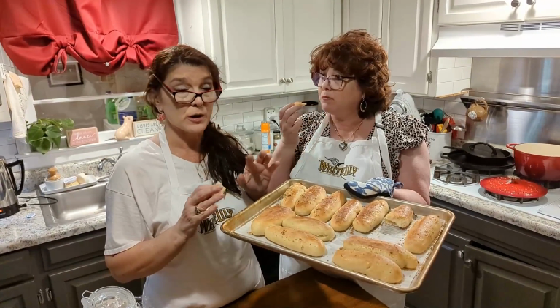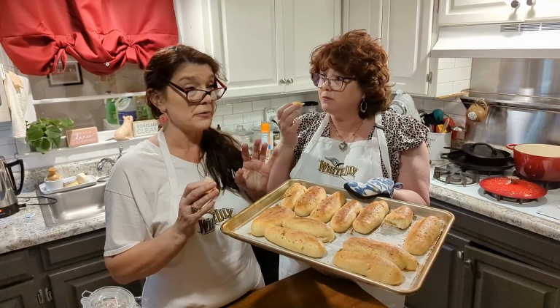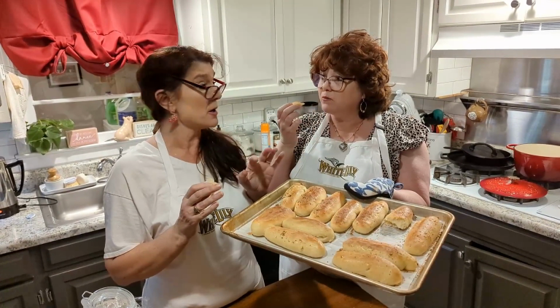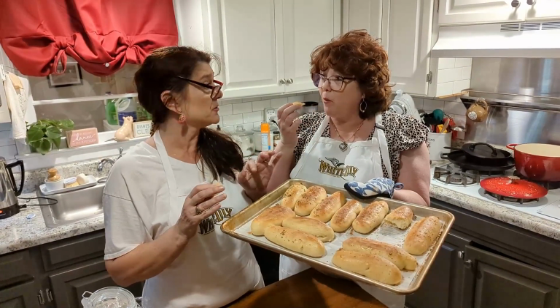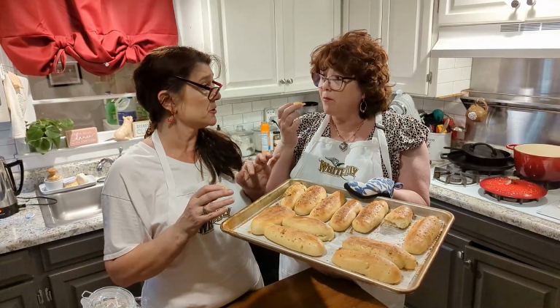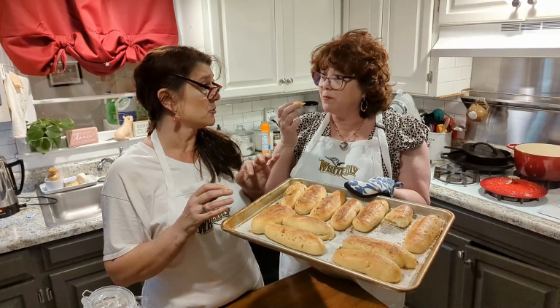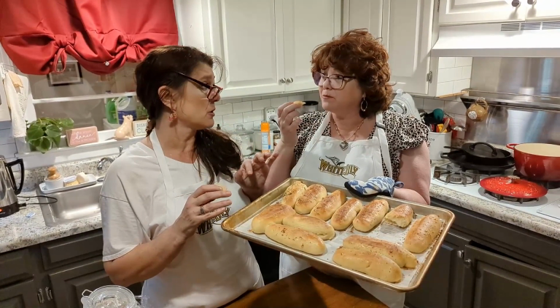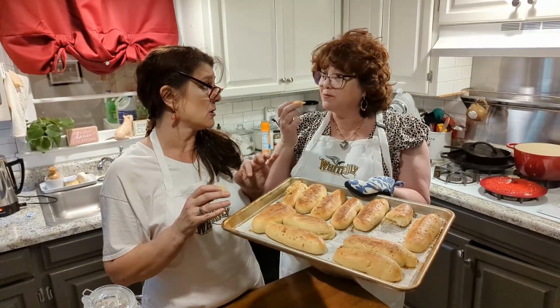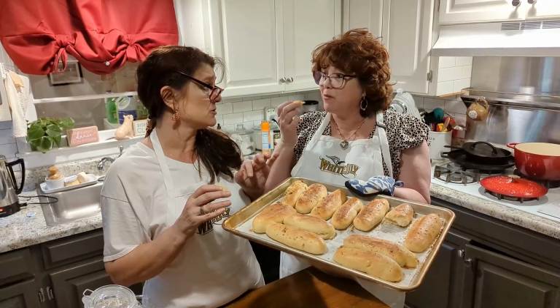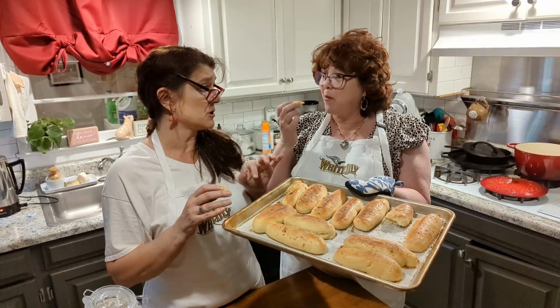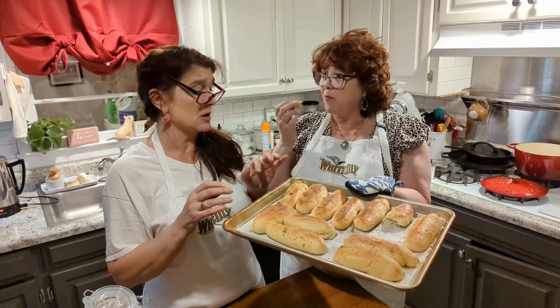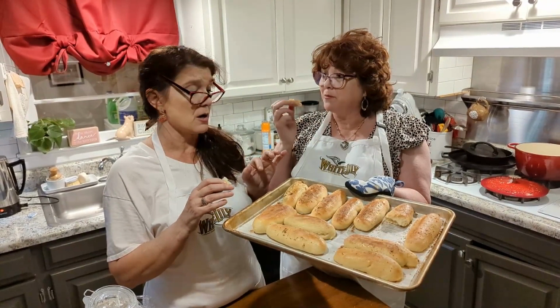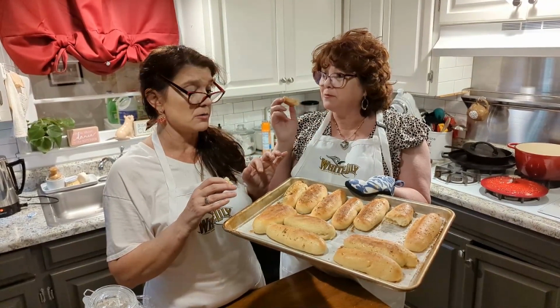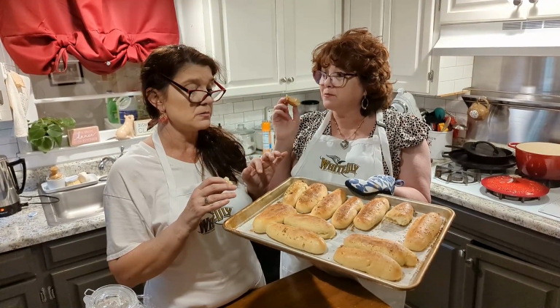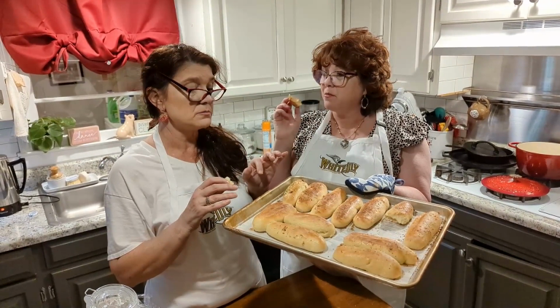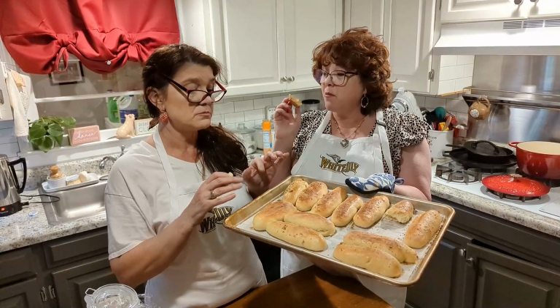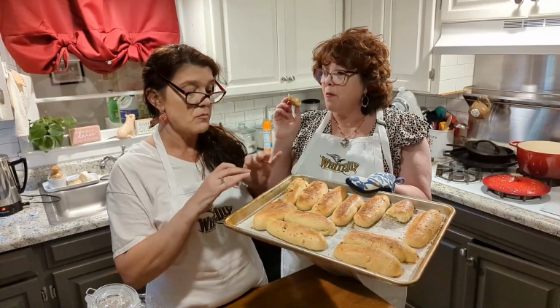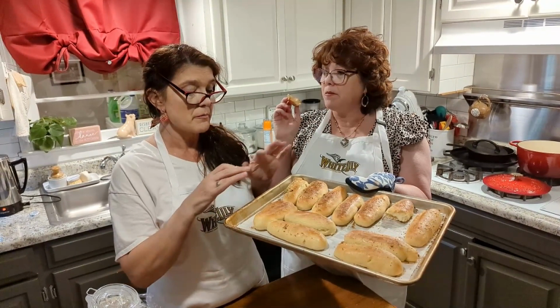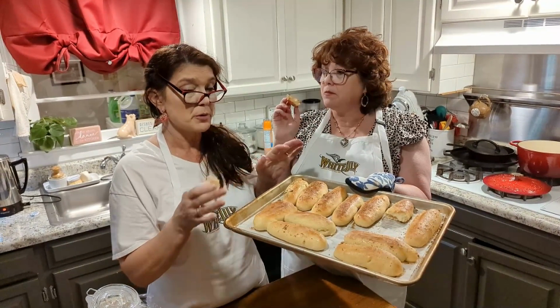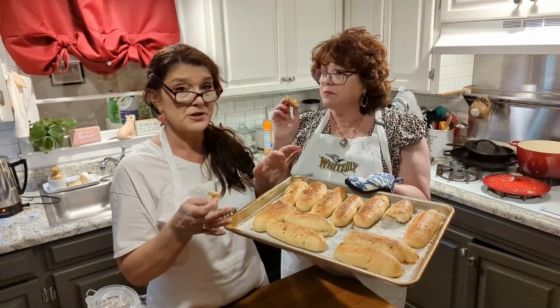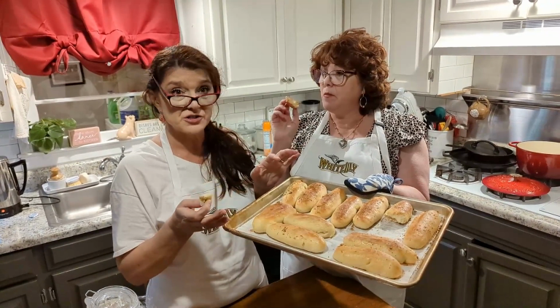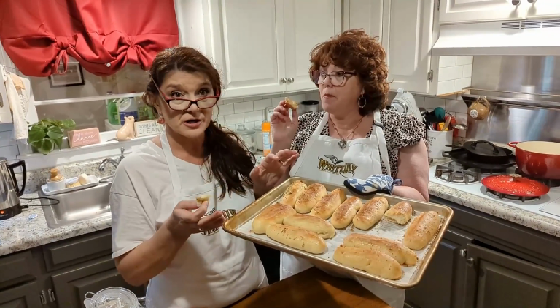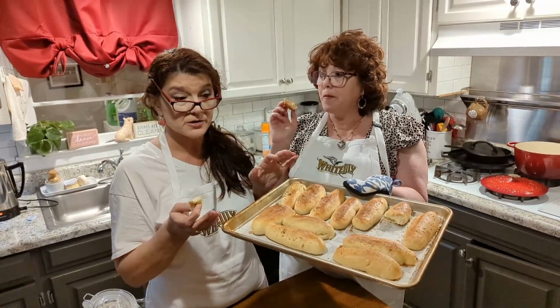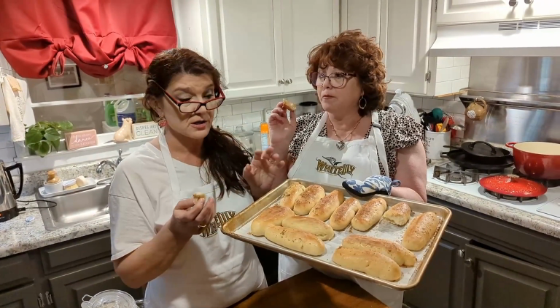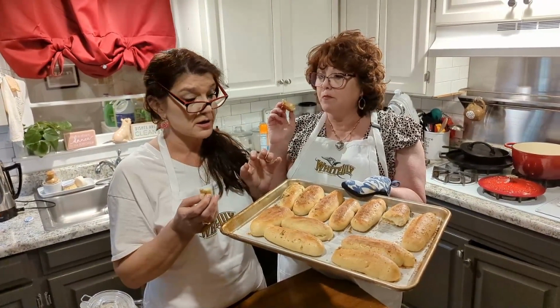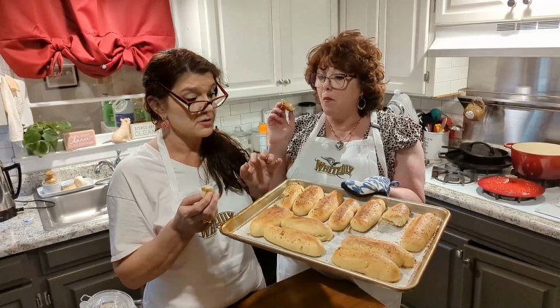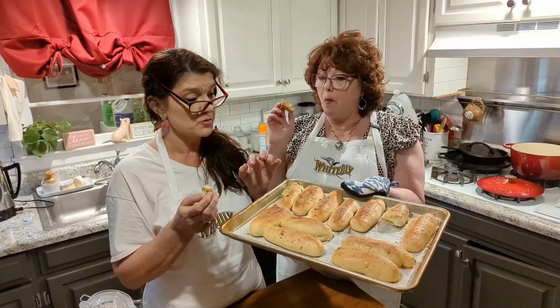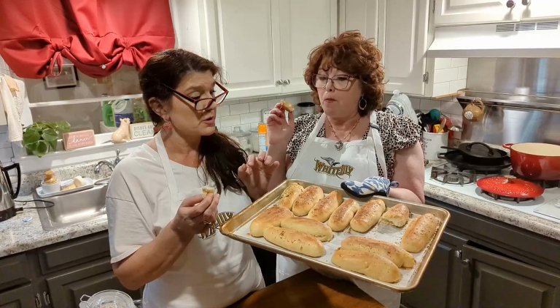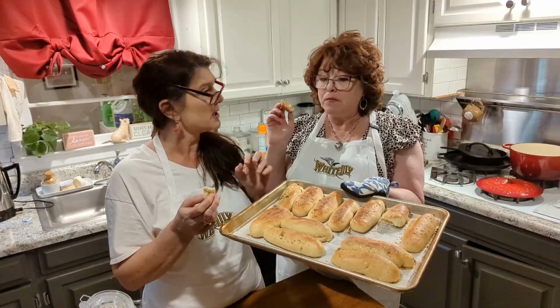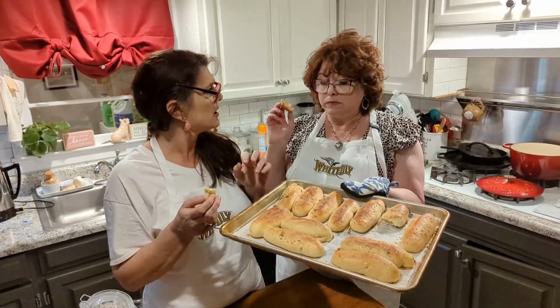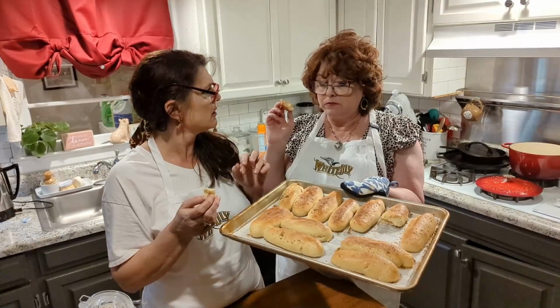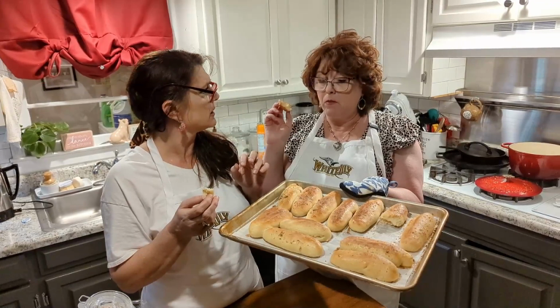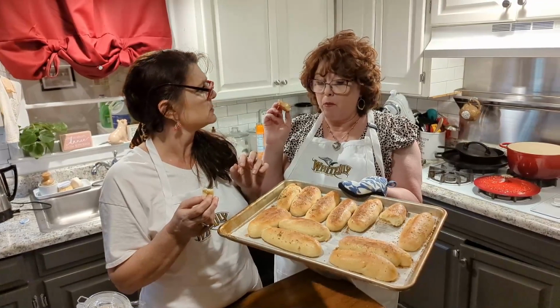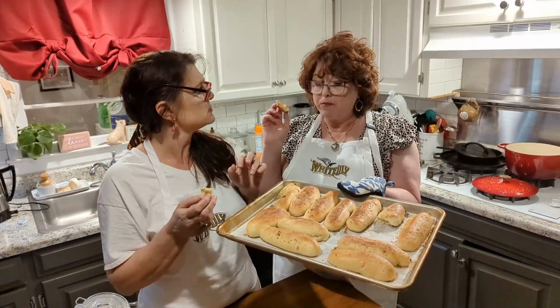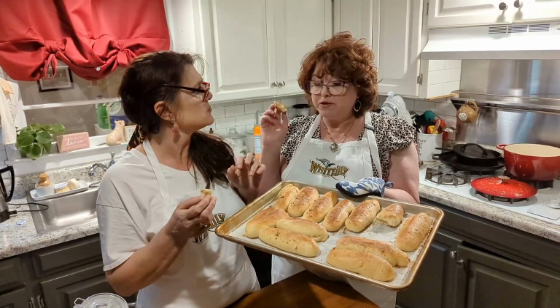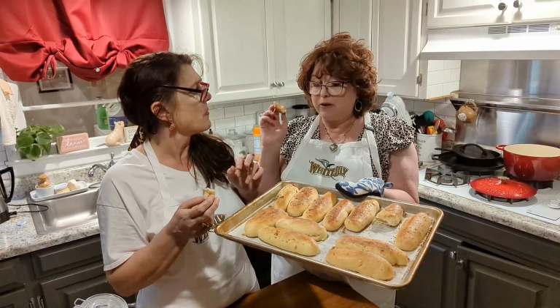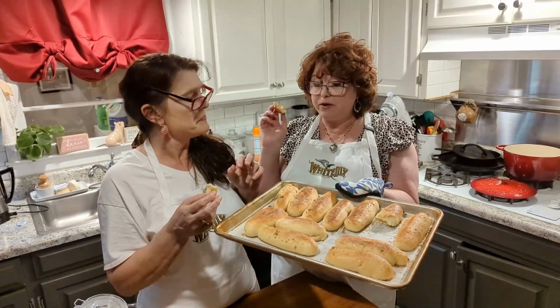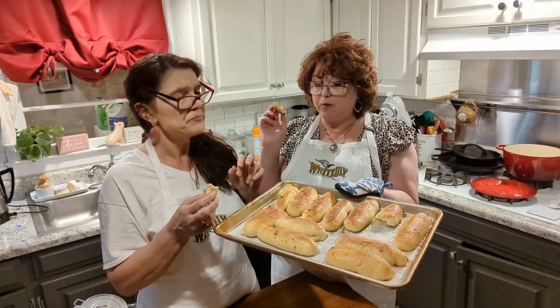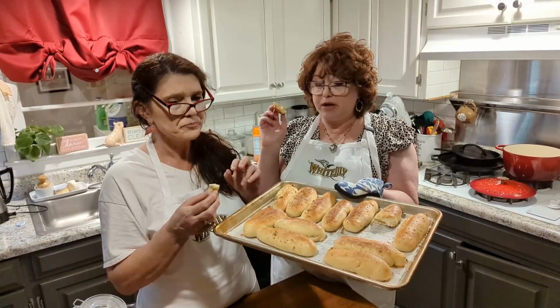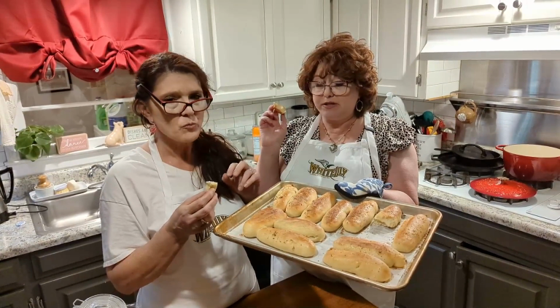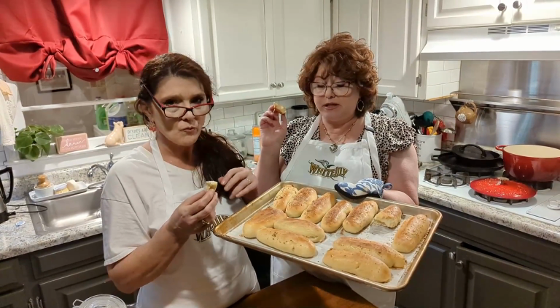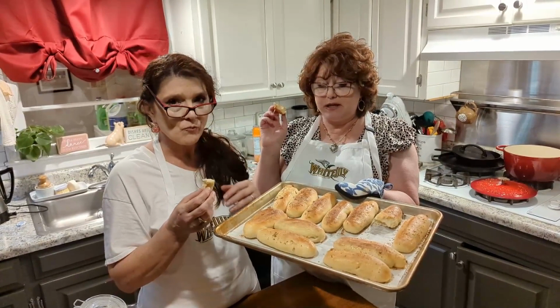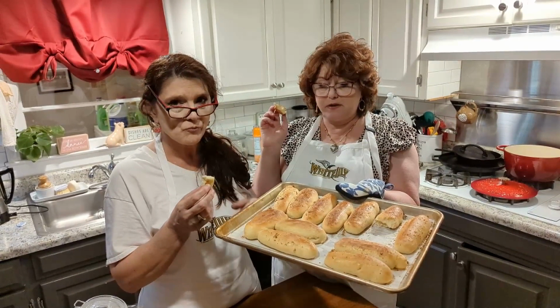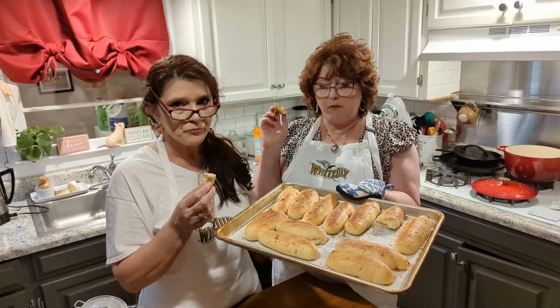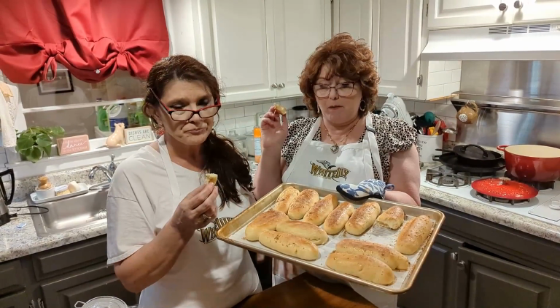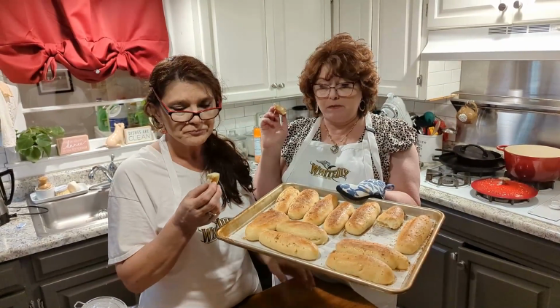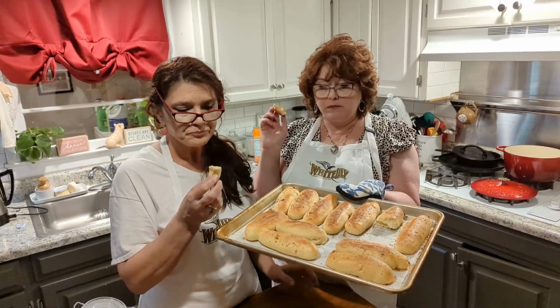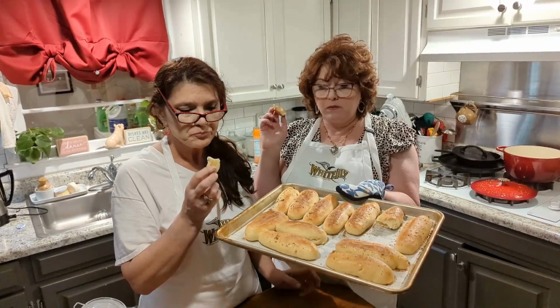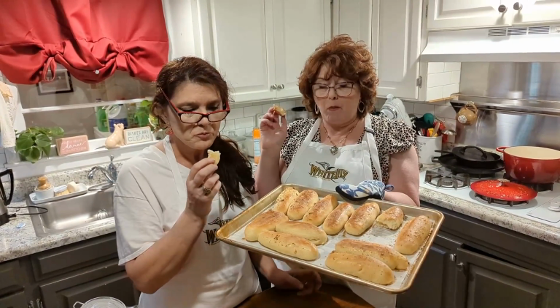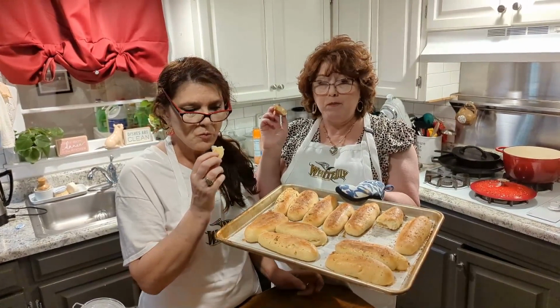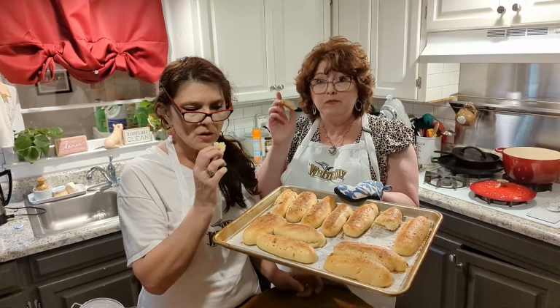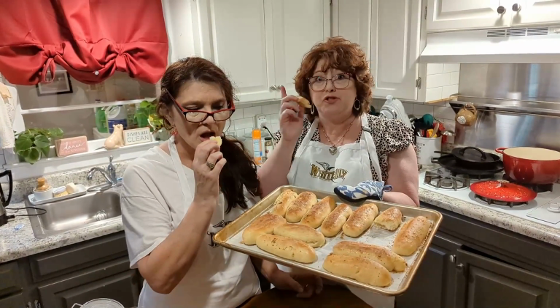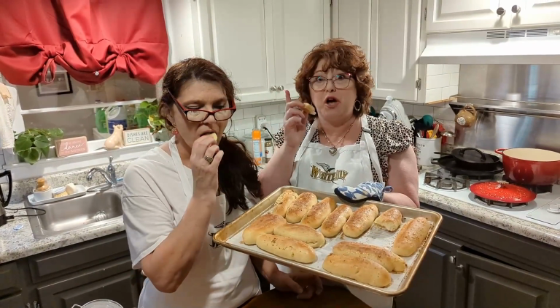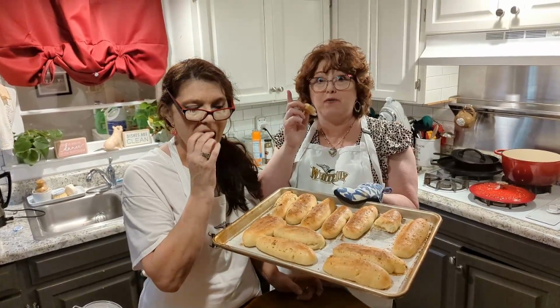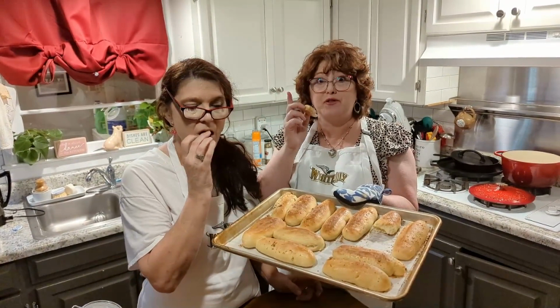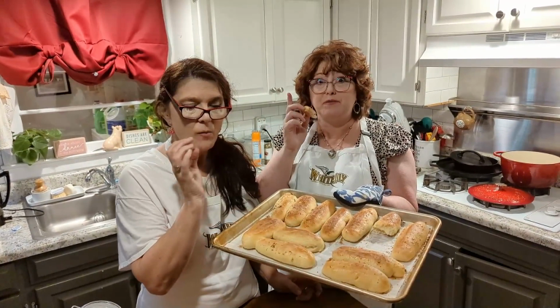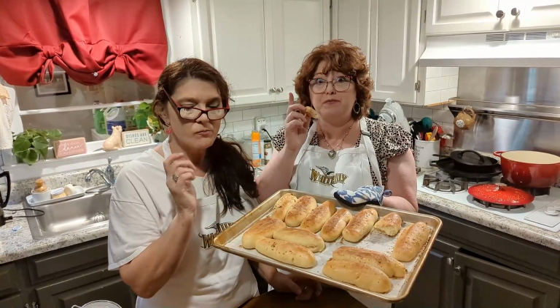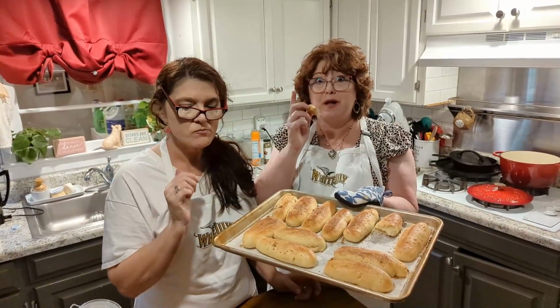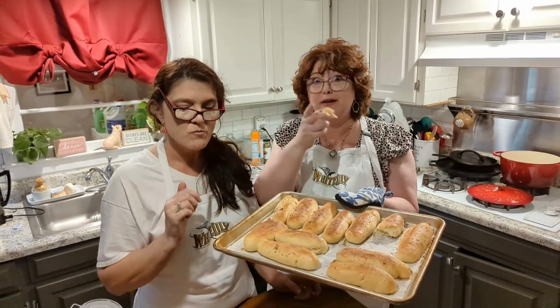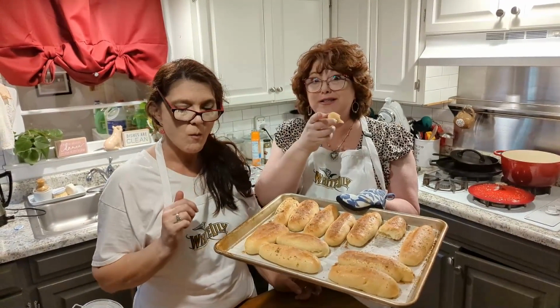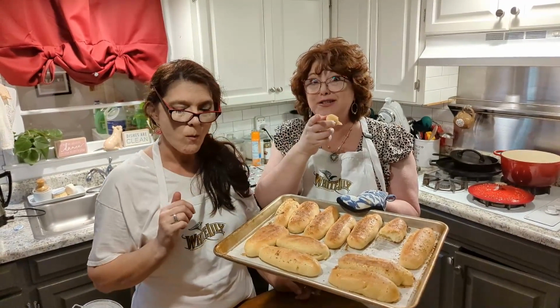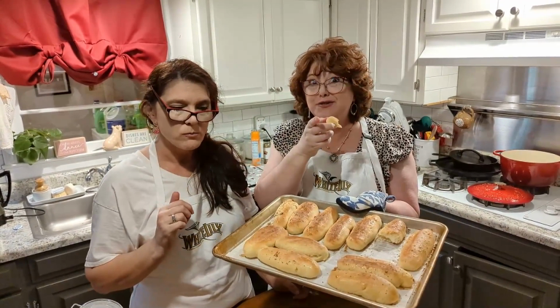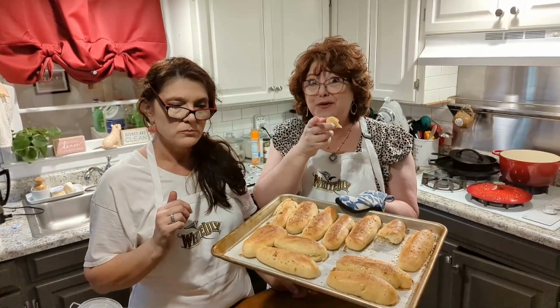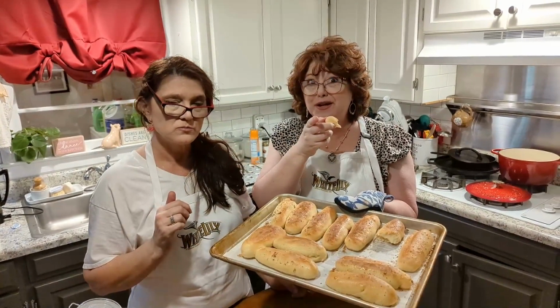Not dinner rolls — they're called breadsticks. Sourdough breadsticks. Soft ones. Let's get started.